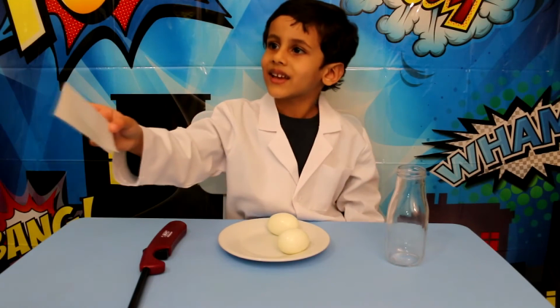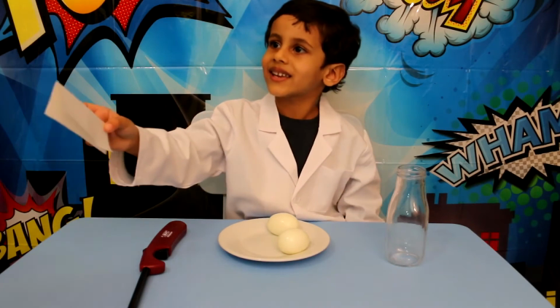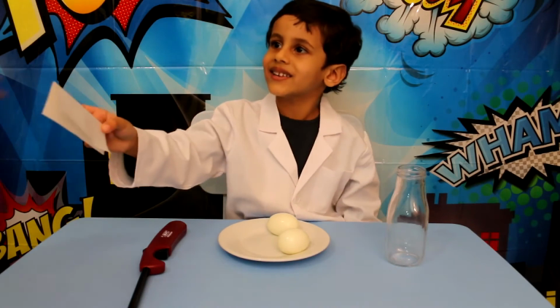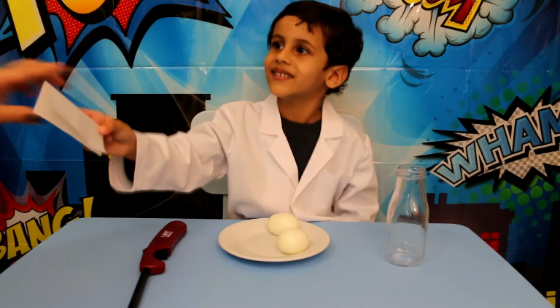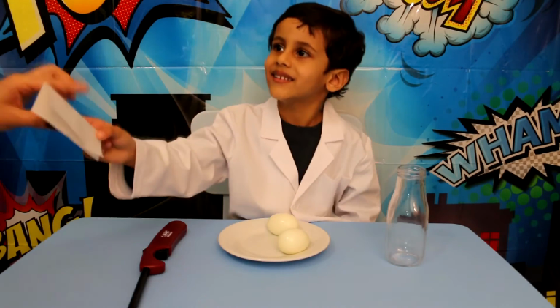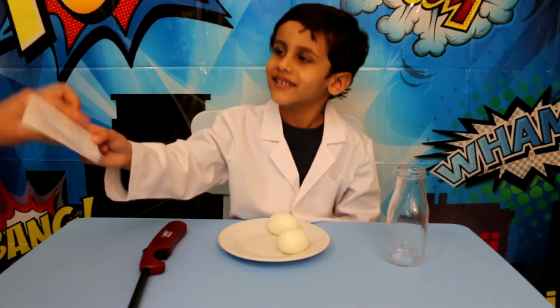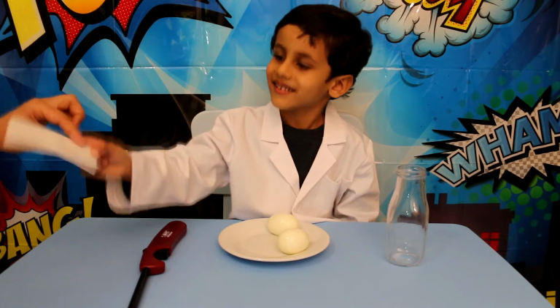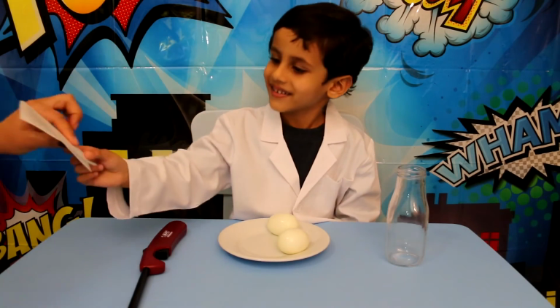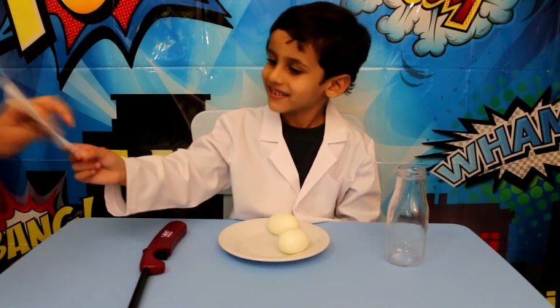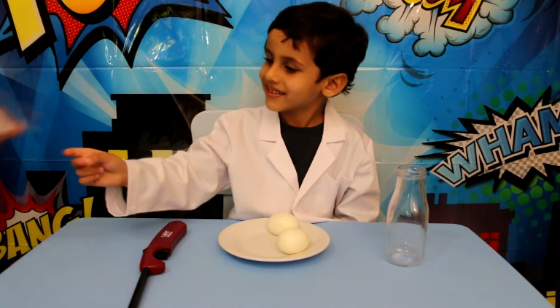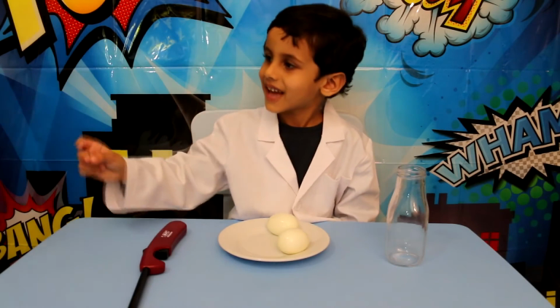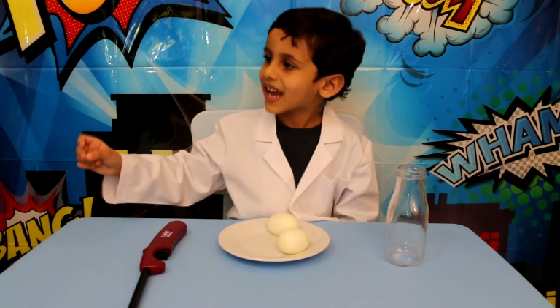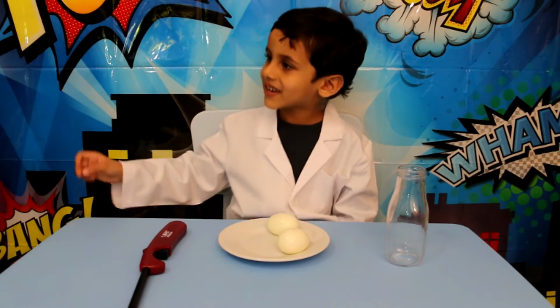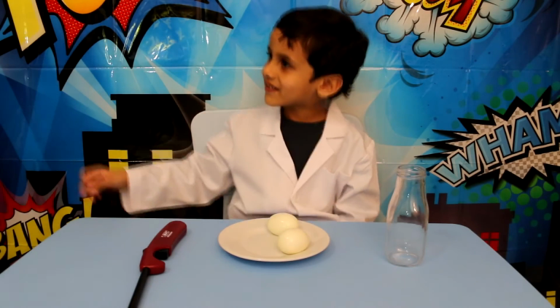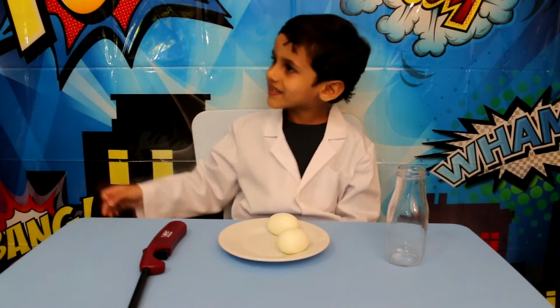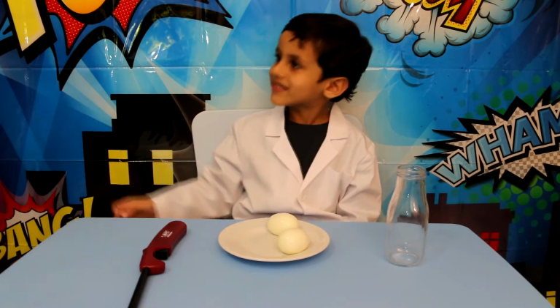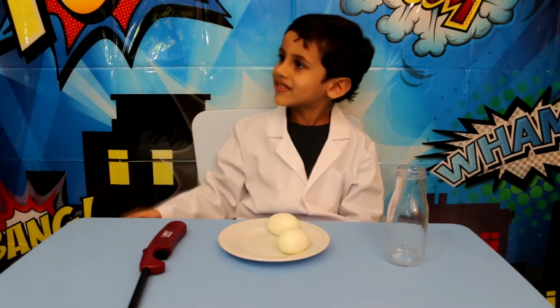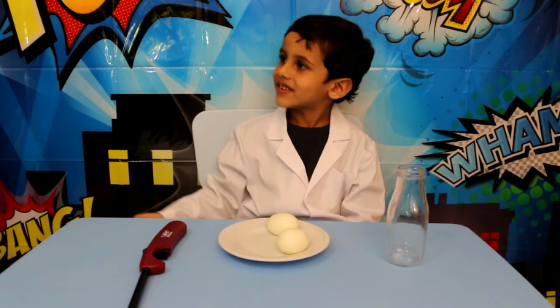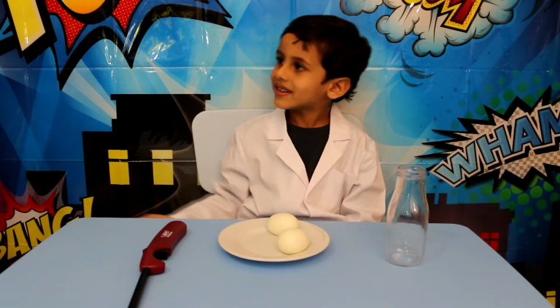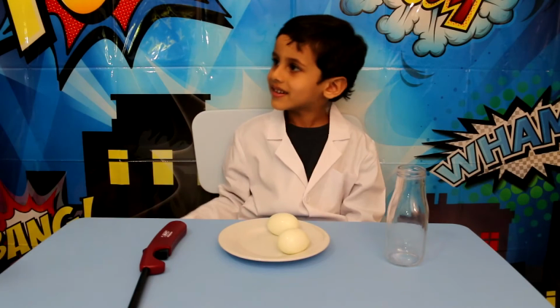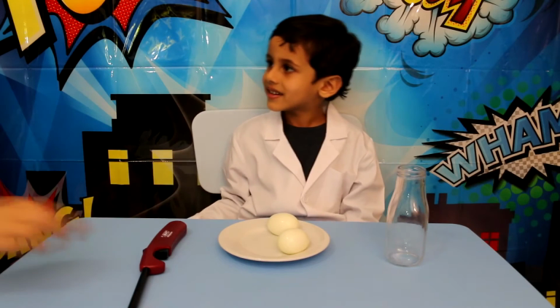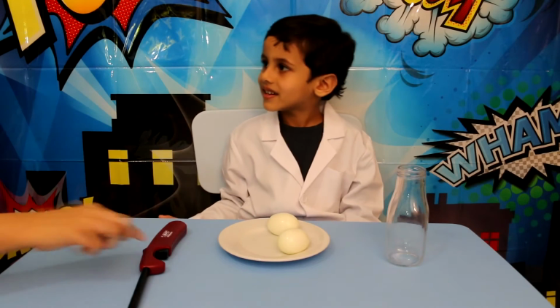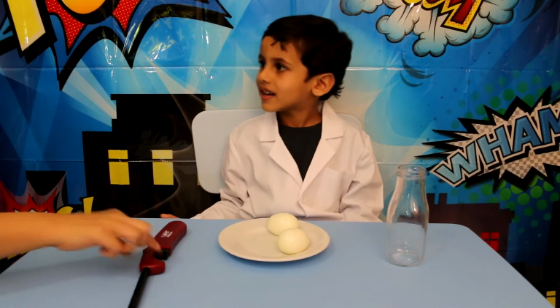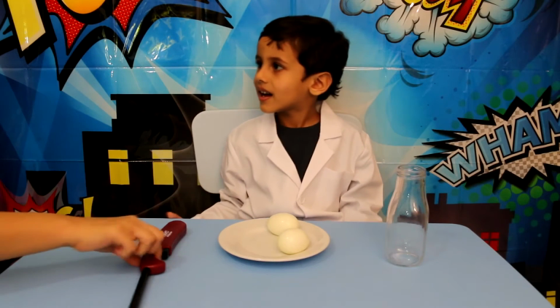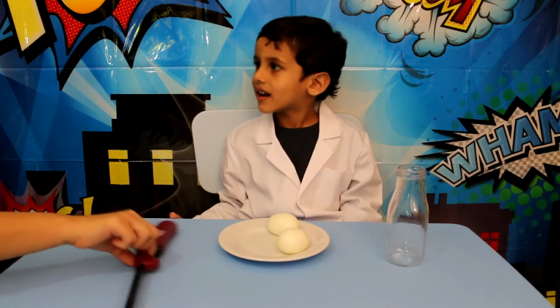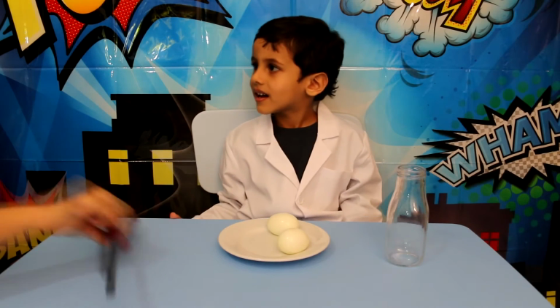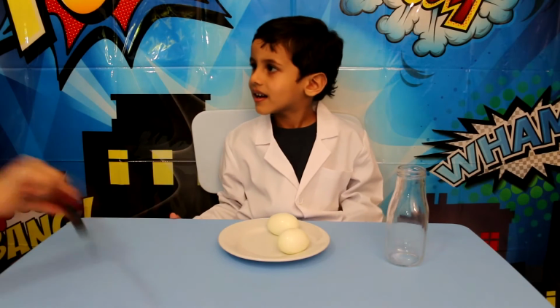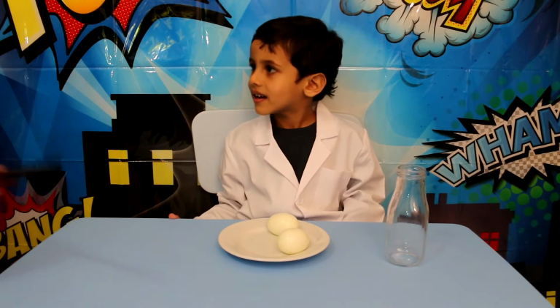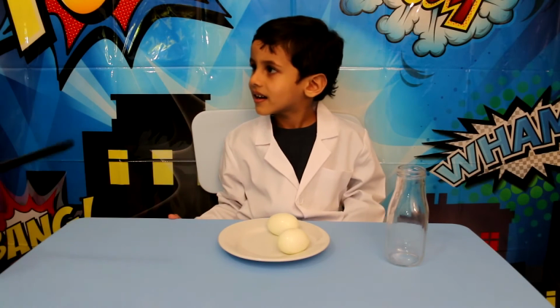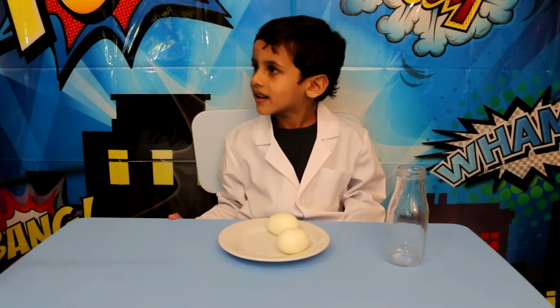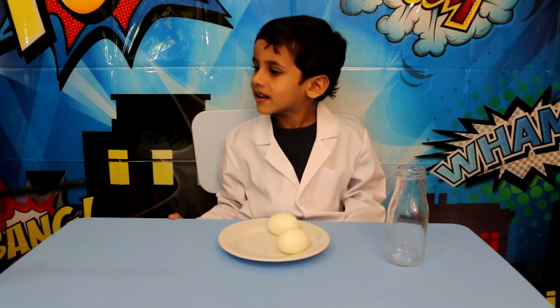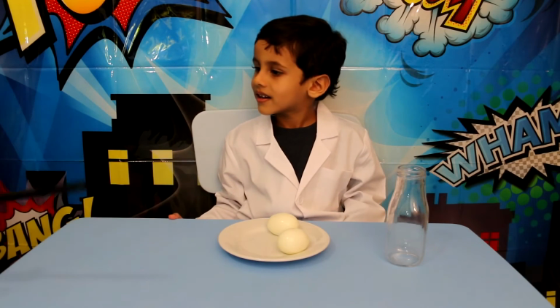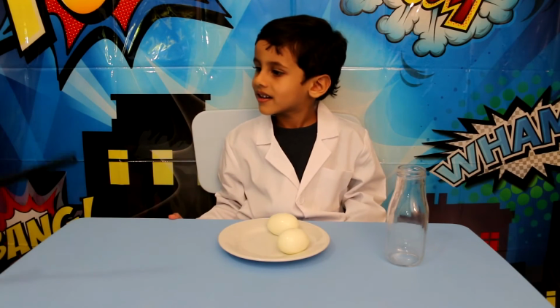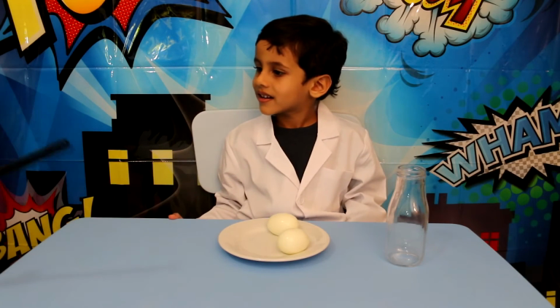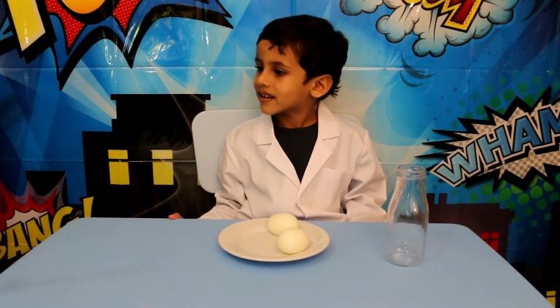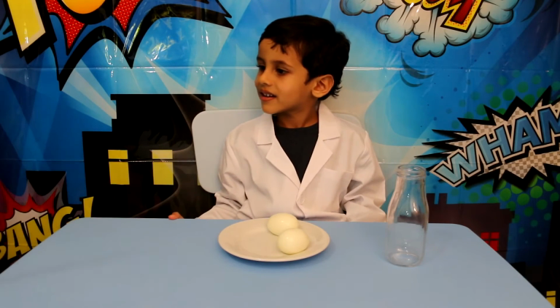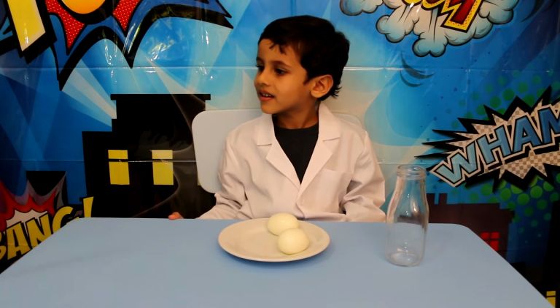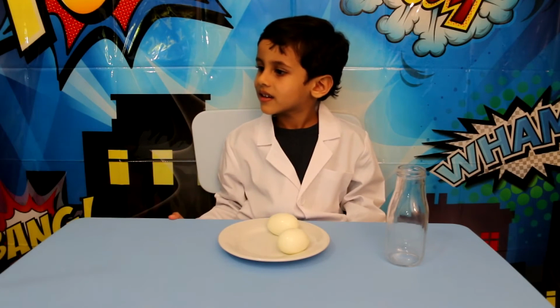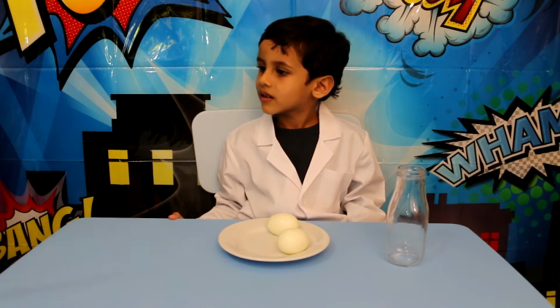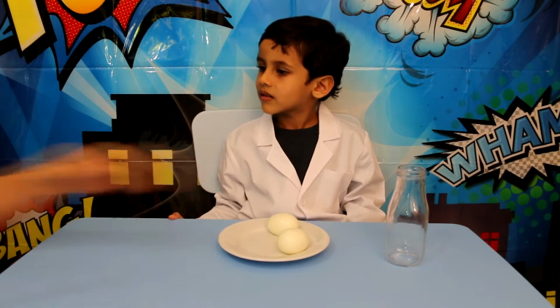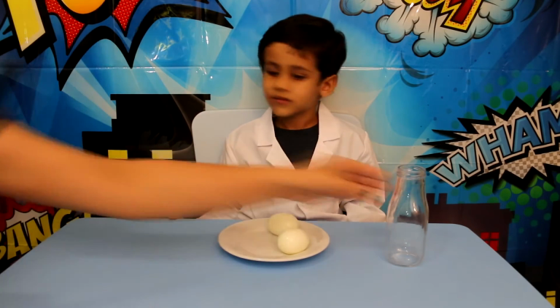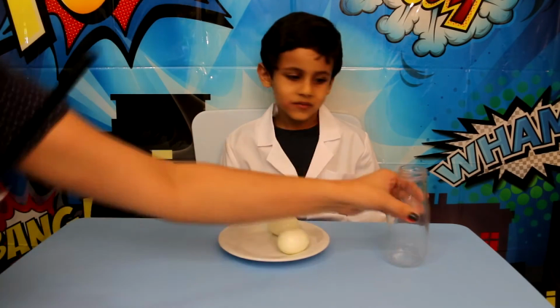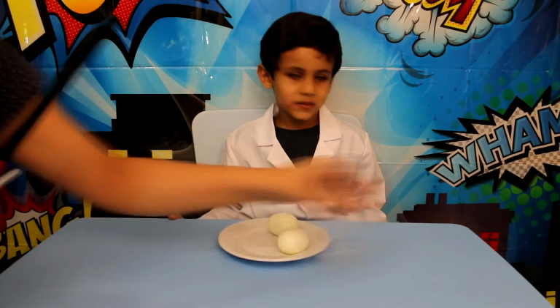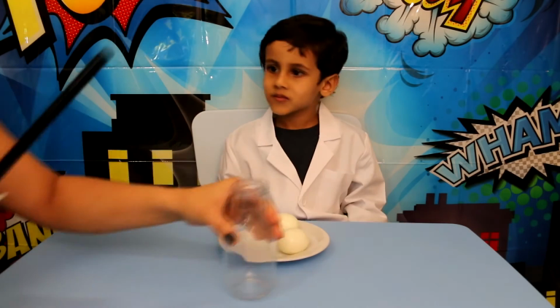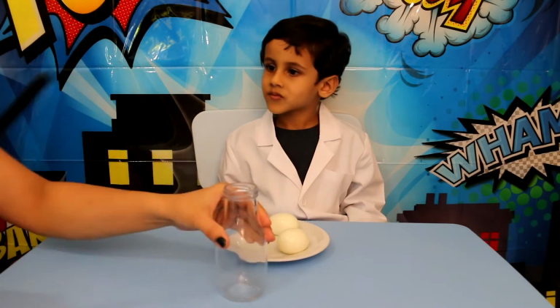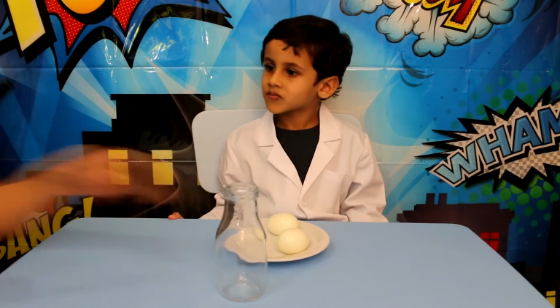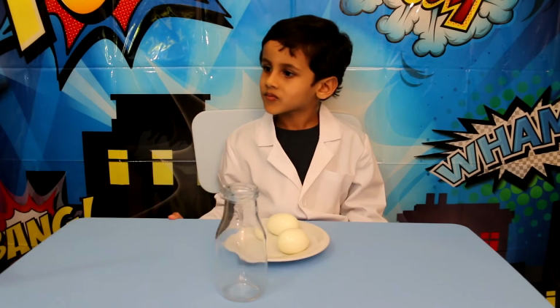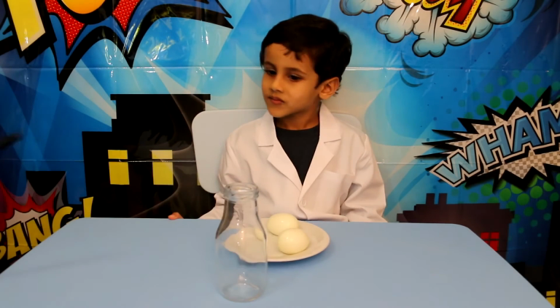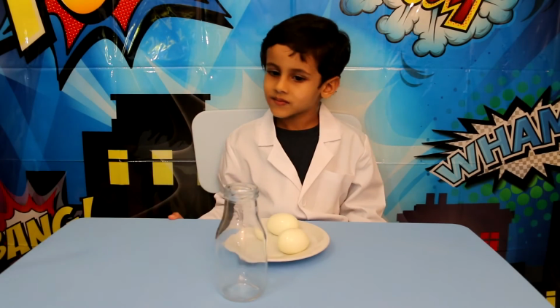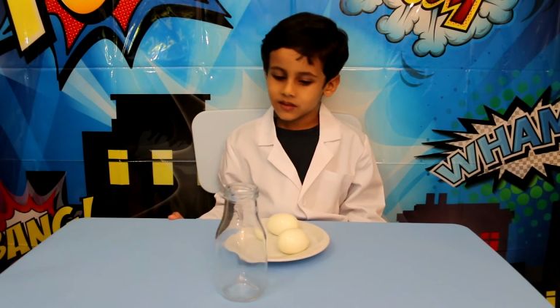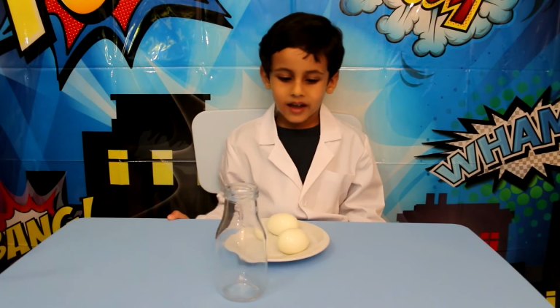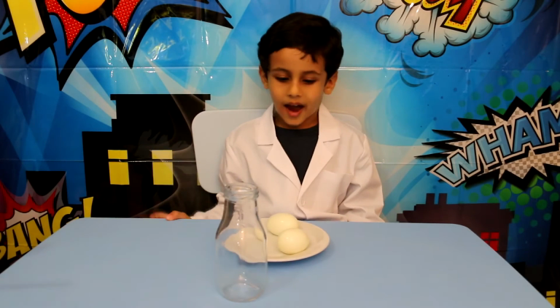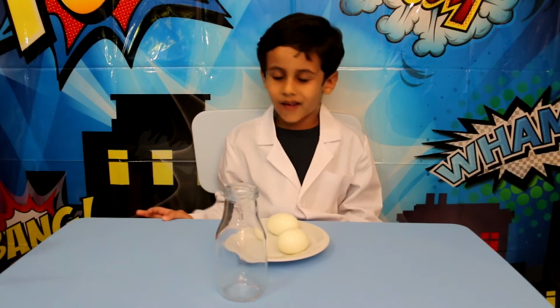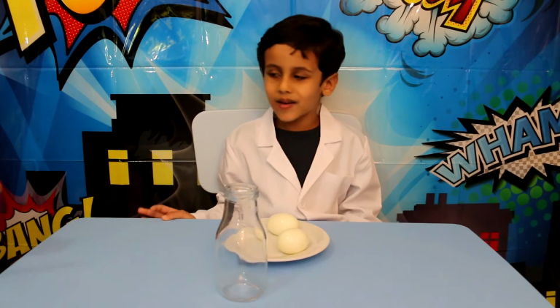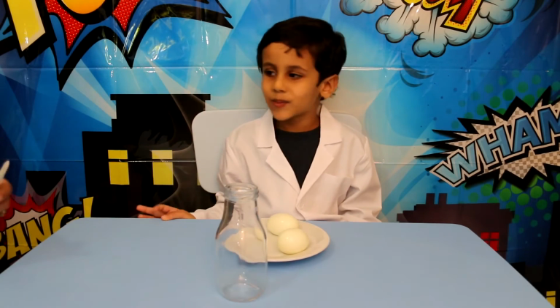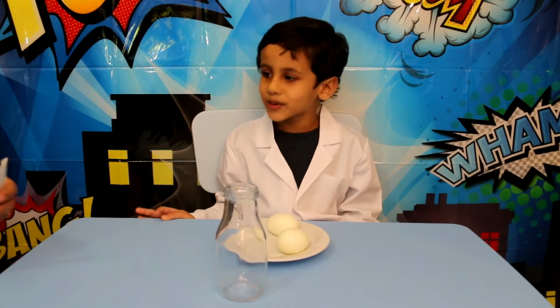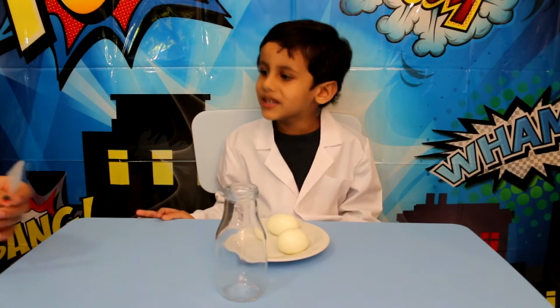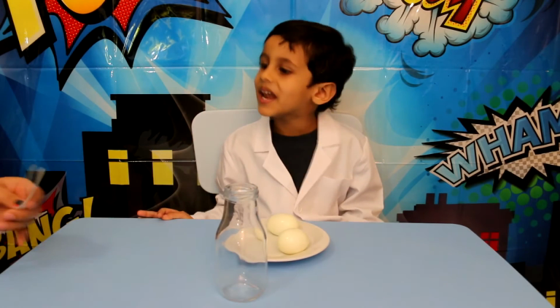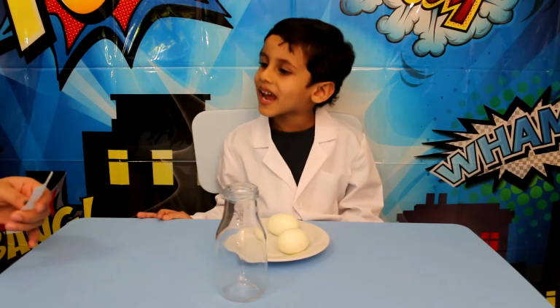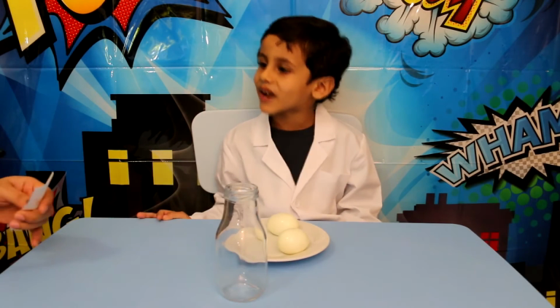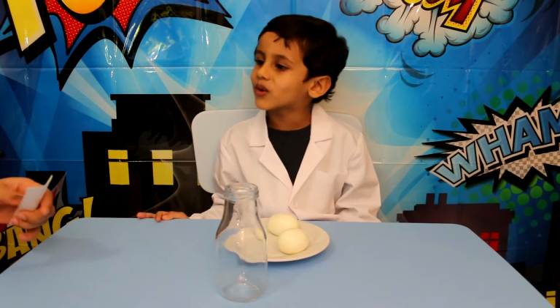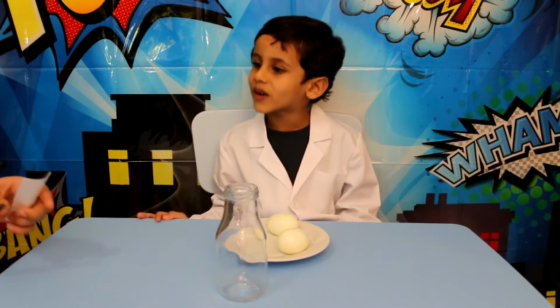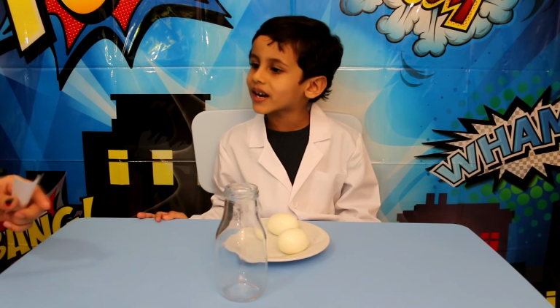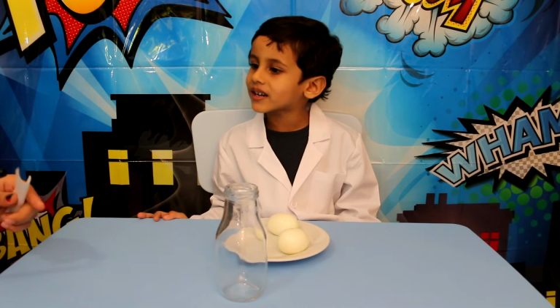Thank you. I love you. I love you too. I will put the egg — all right.